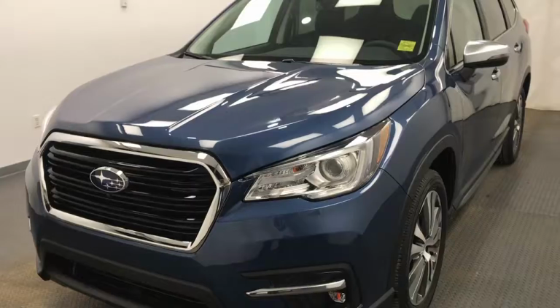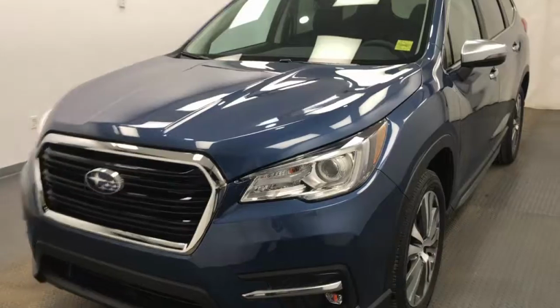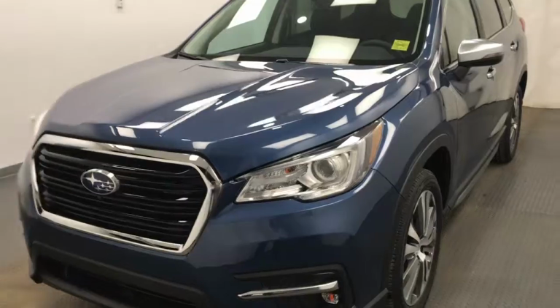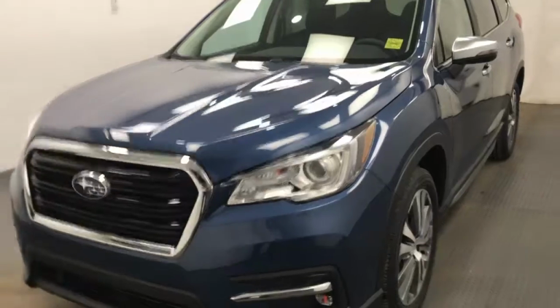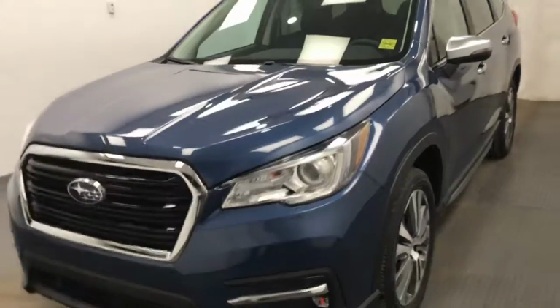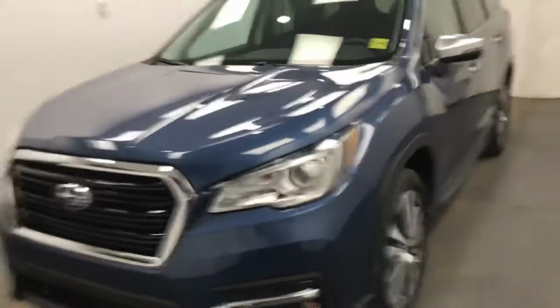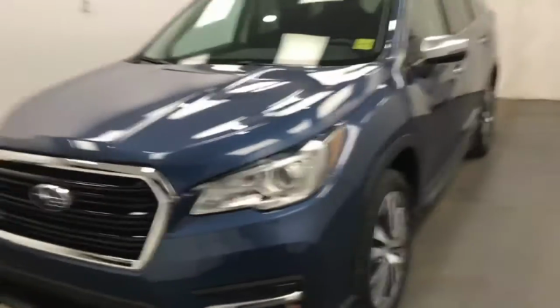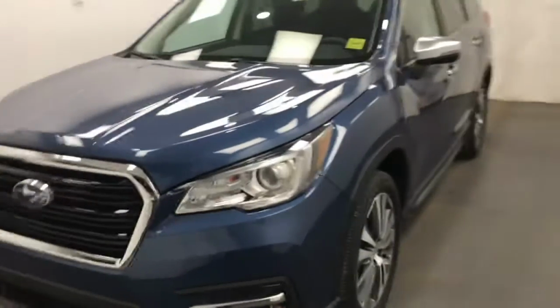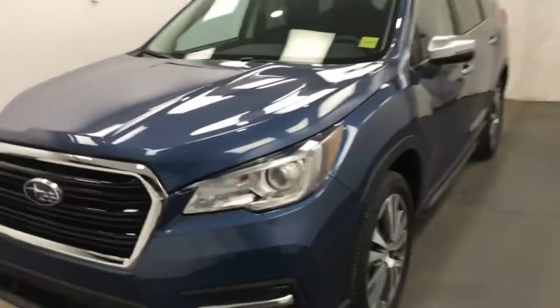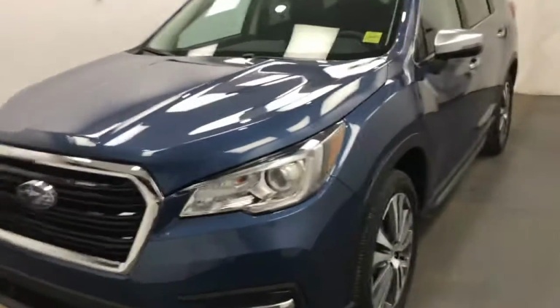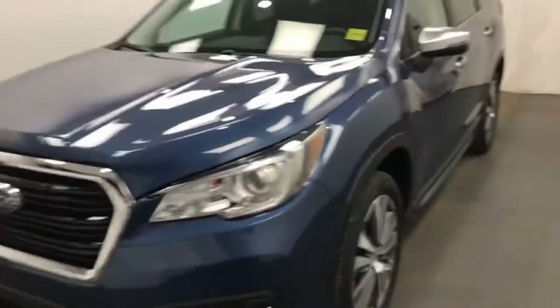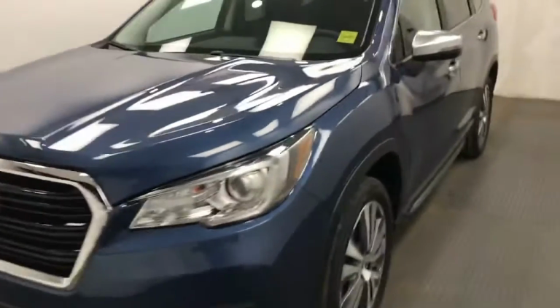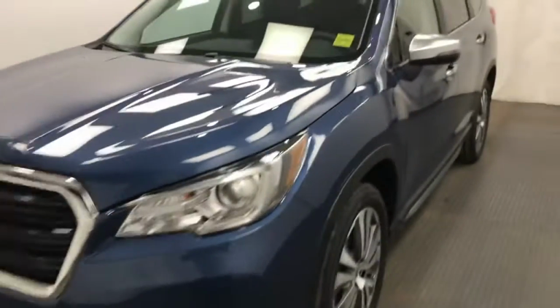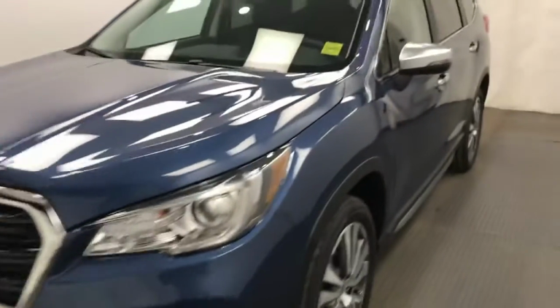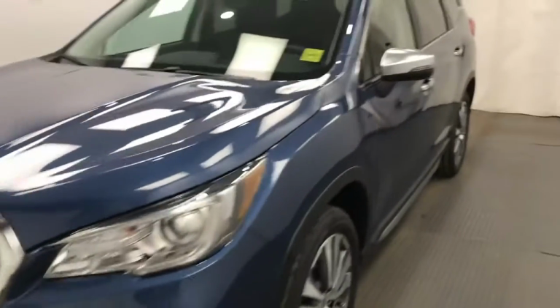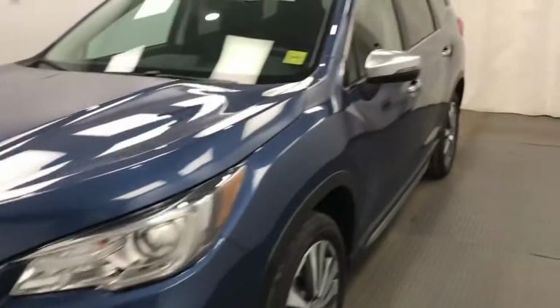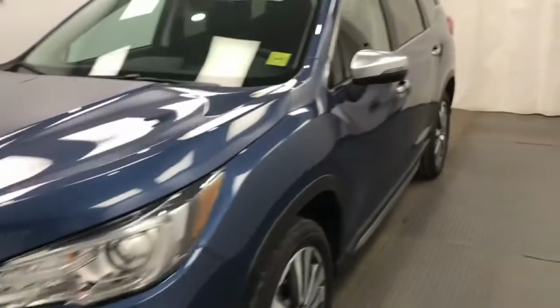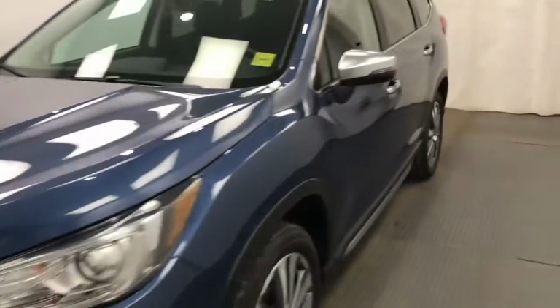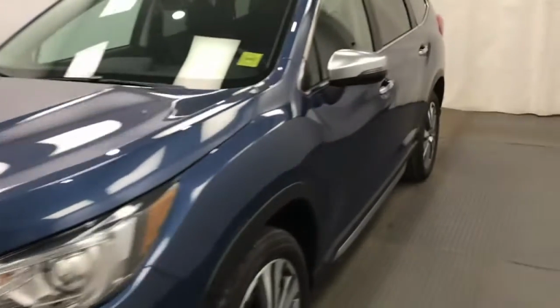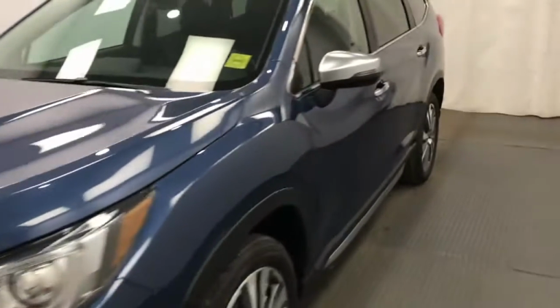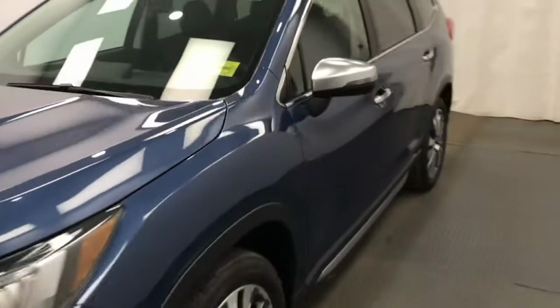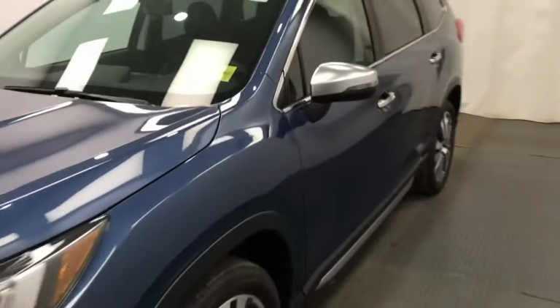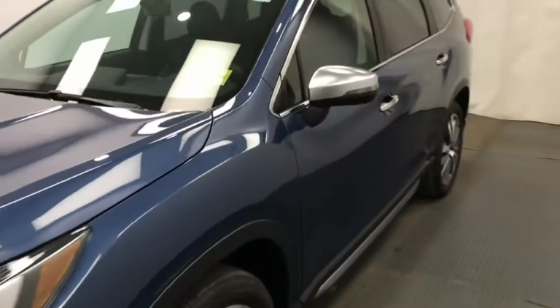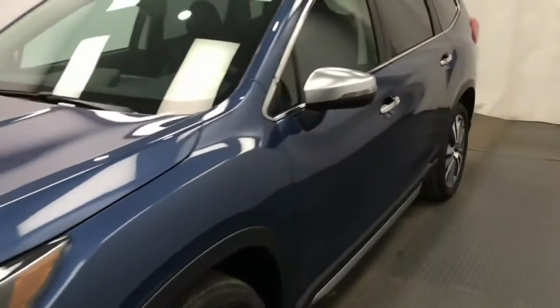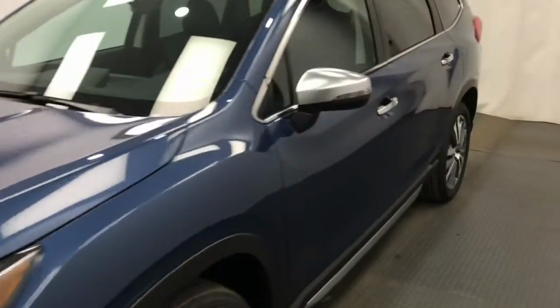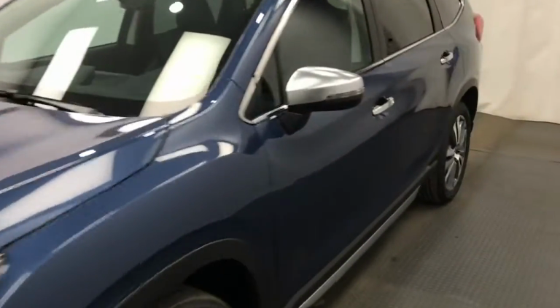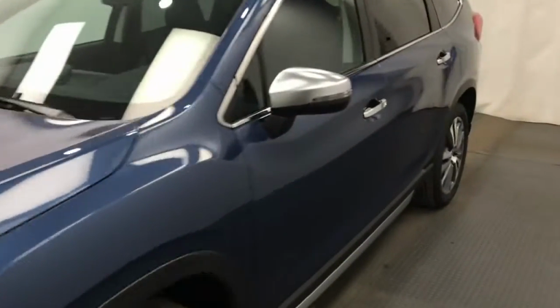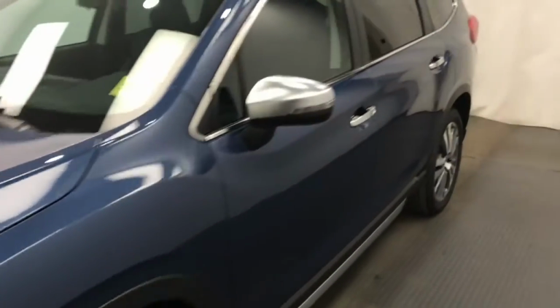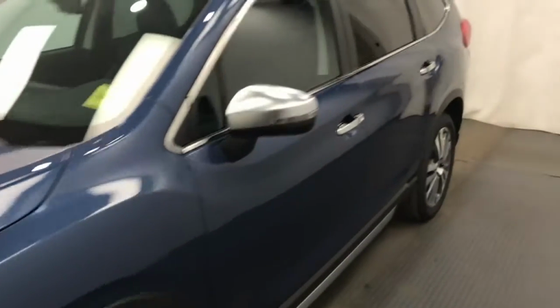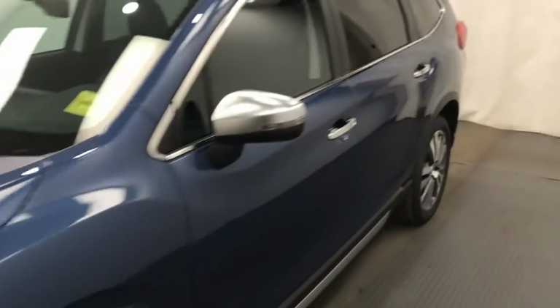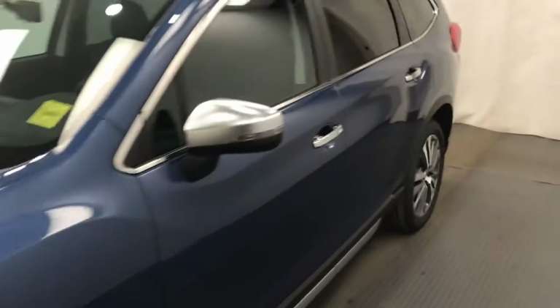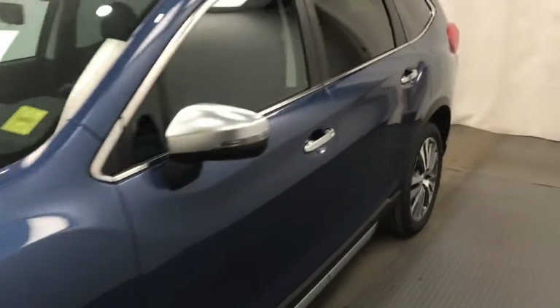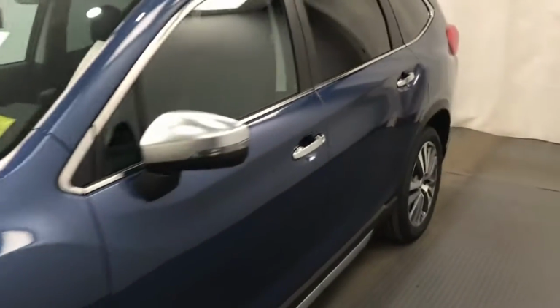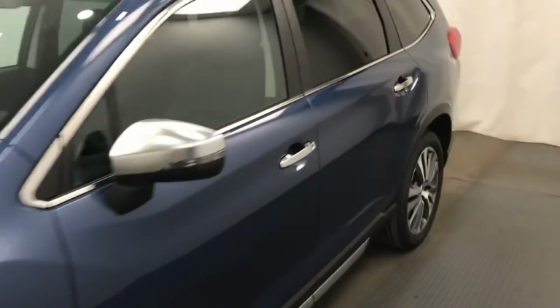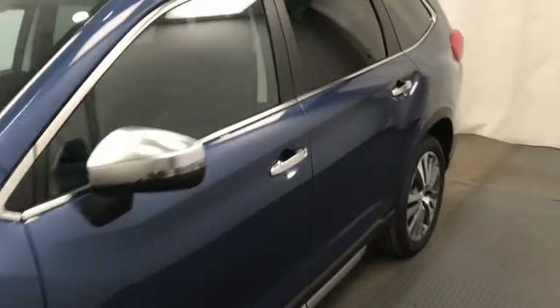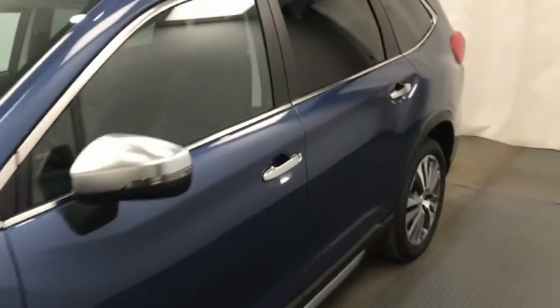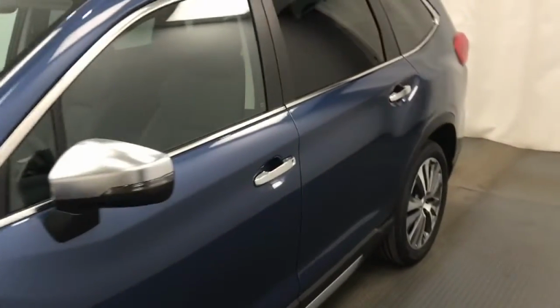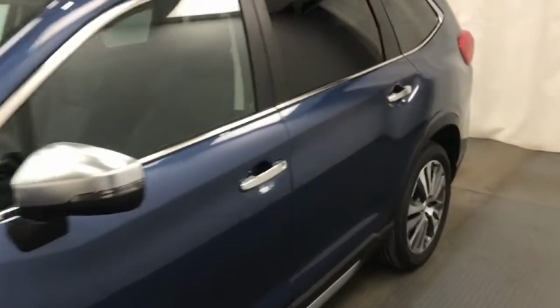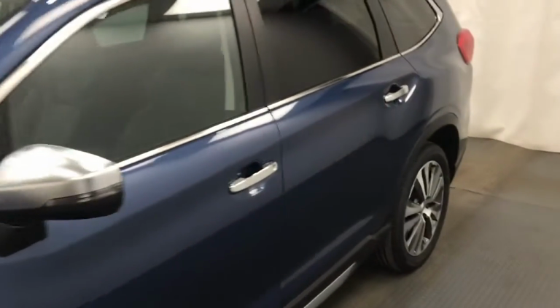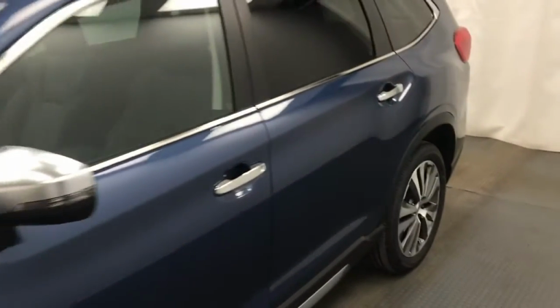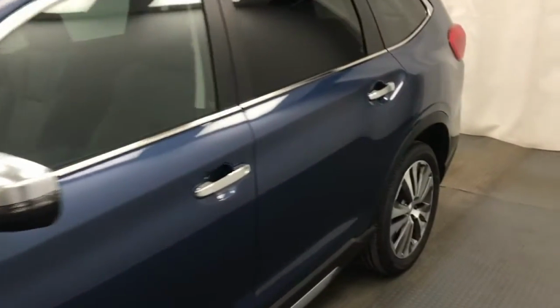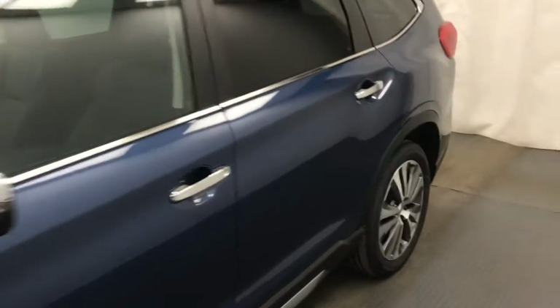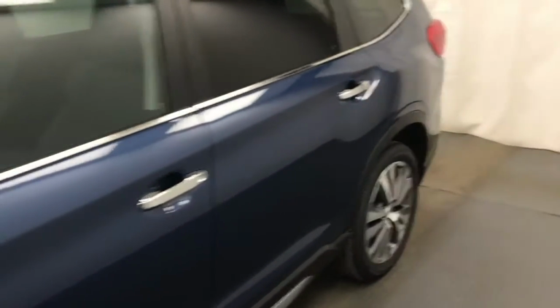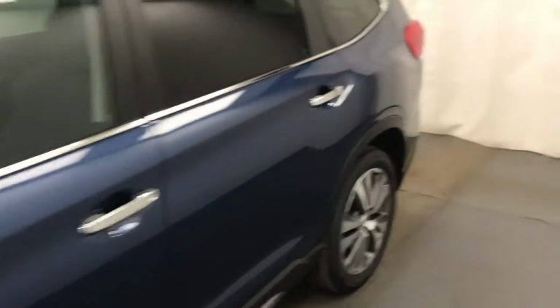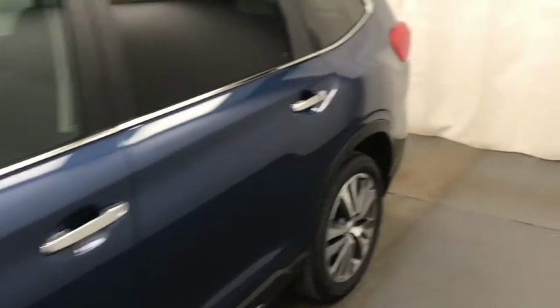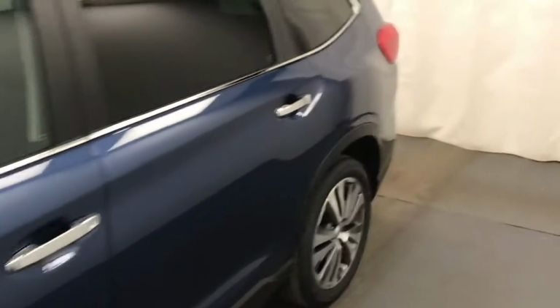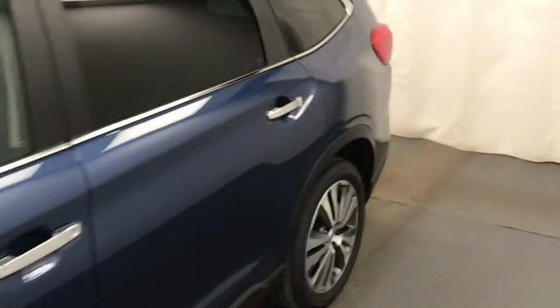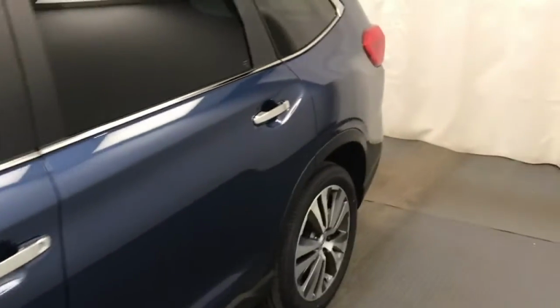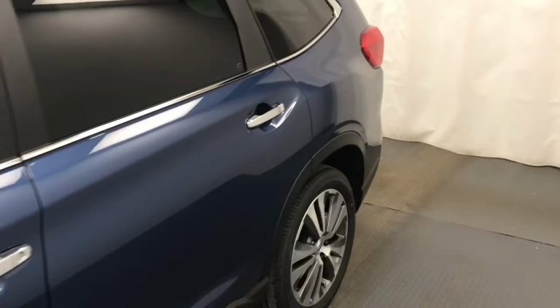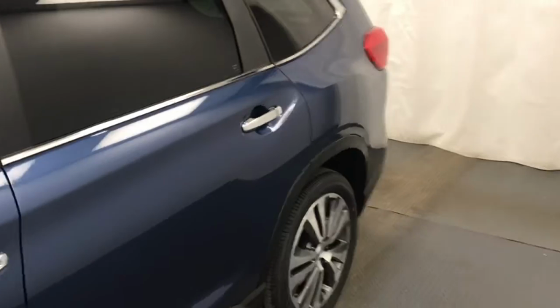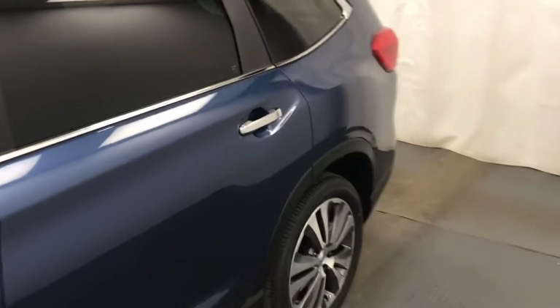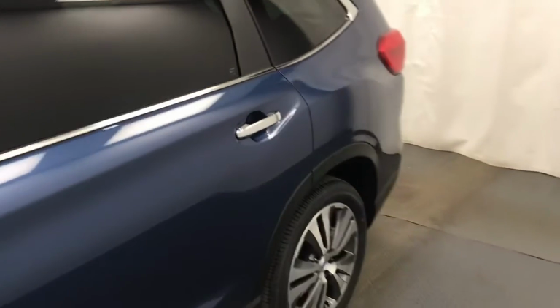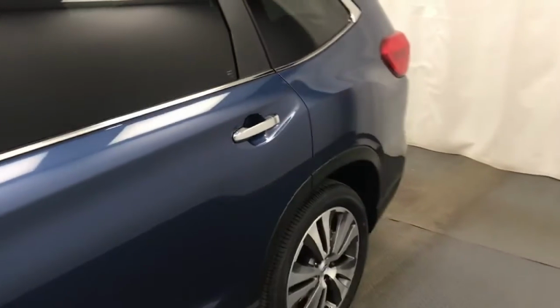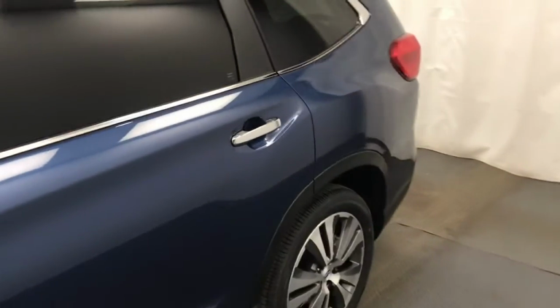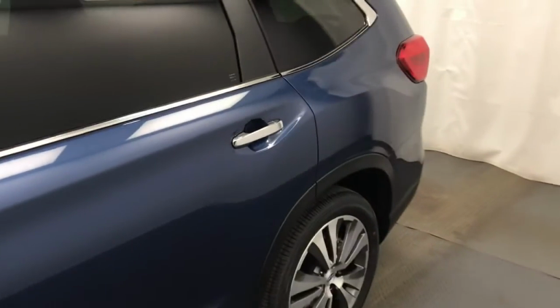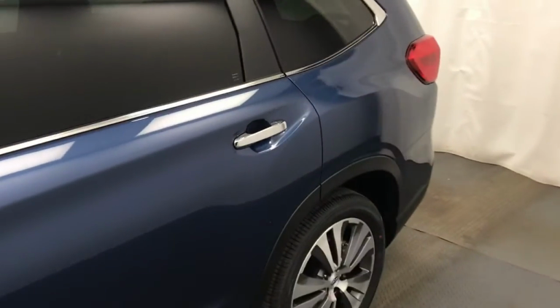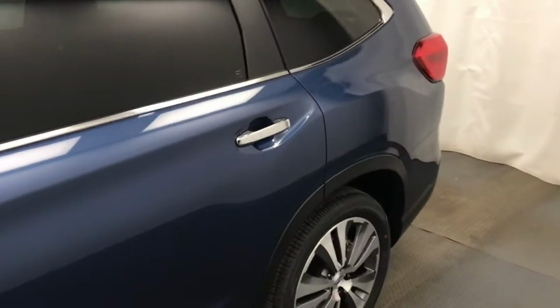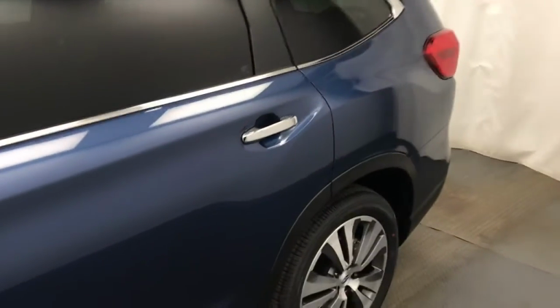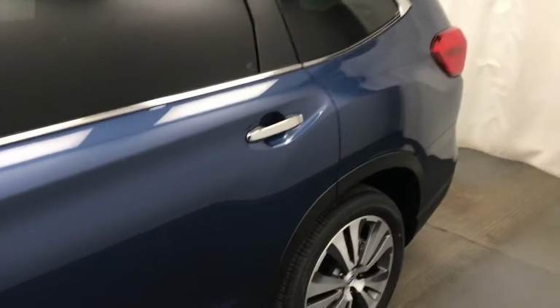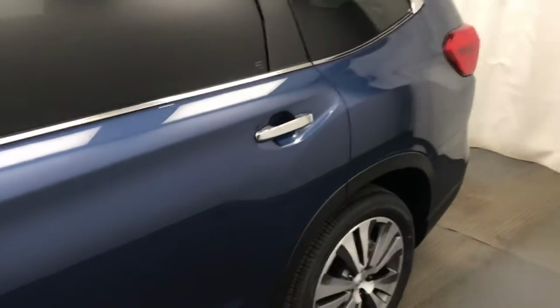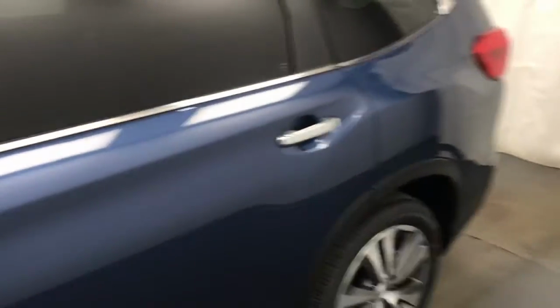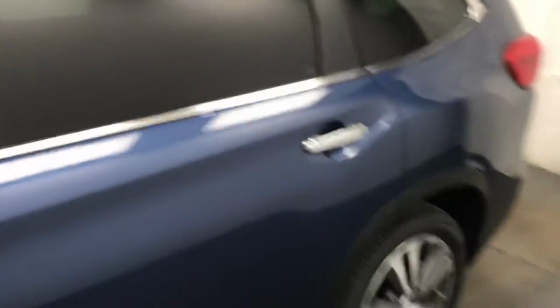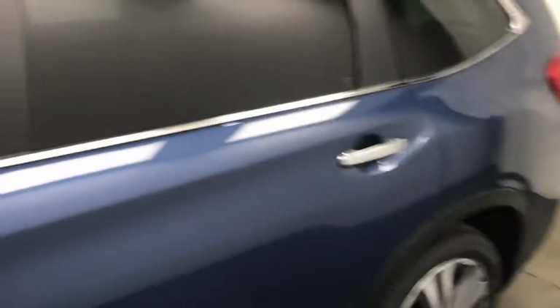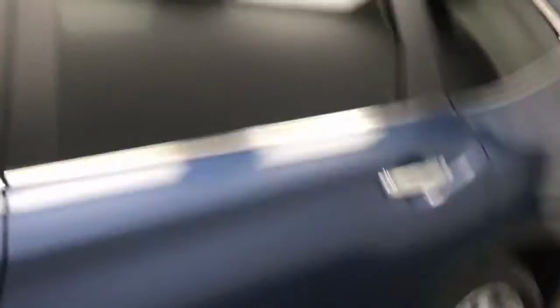This is stock number 223-147, 2021 Subaru Ascent in Abyss Blue.